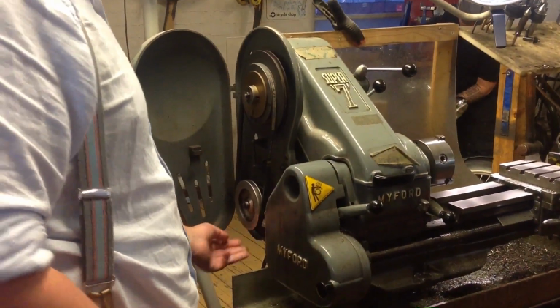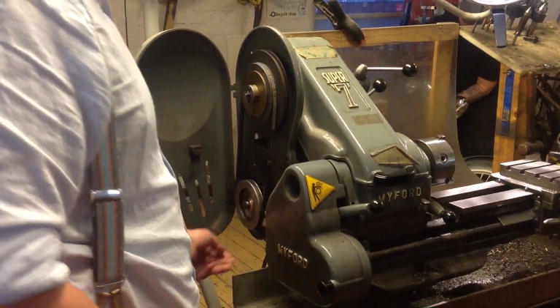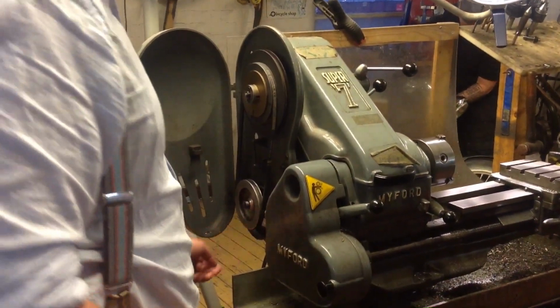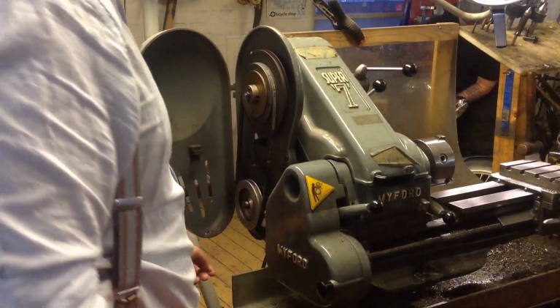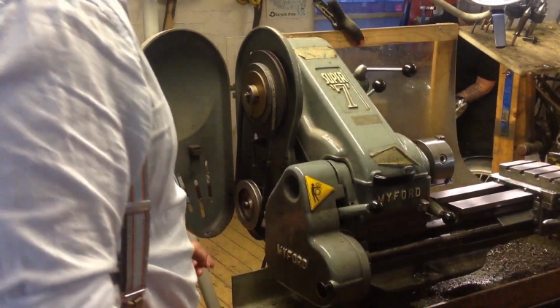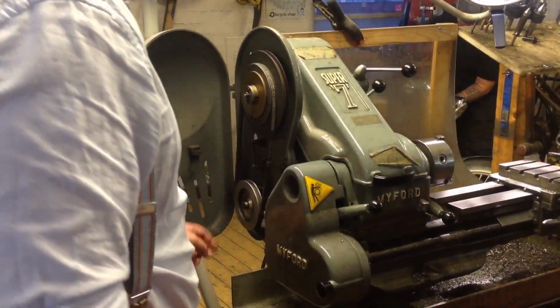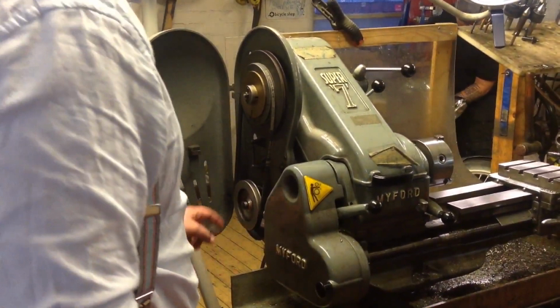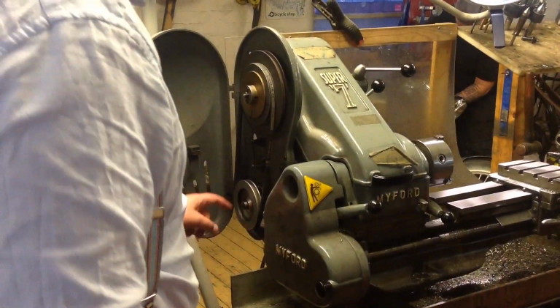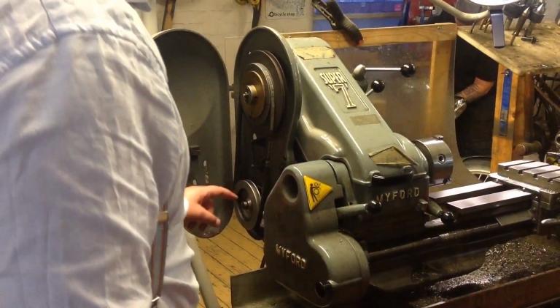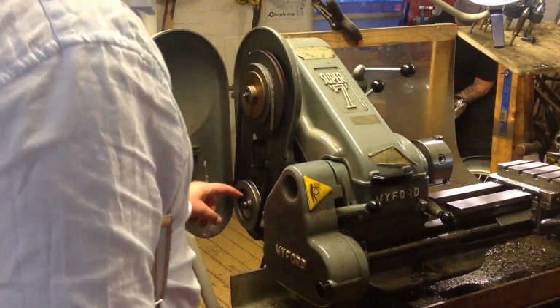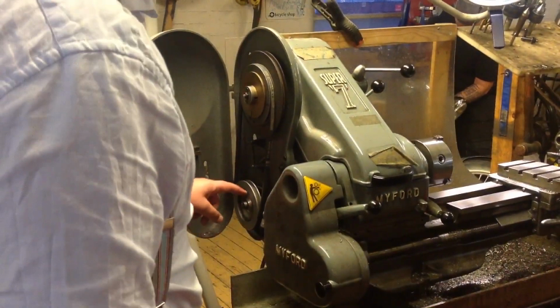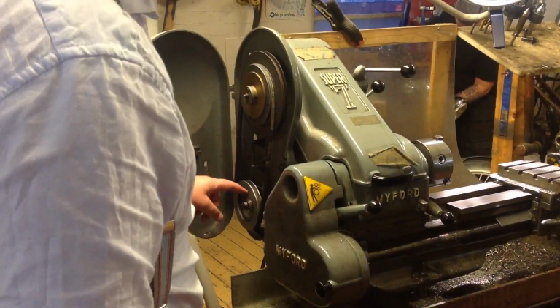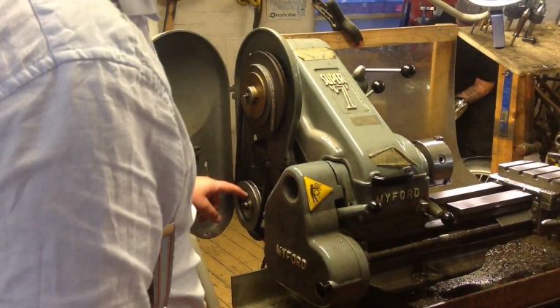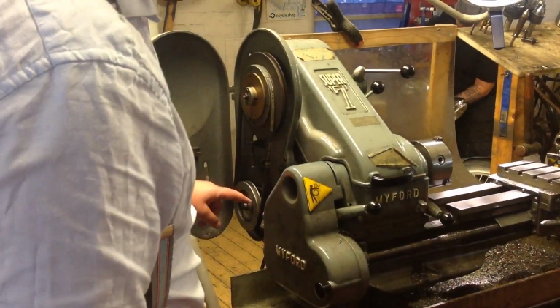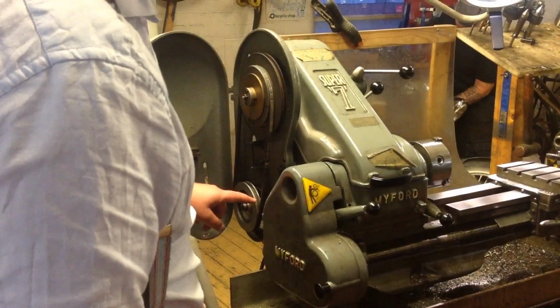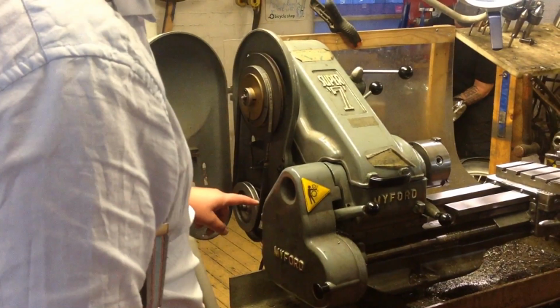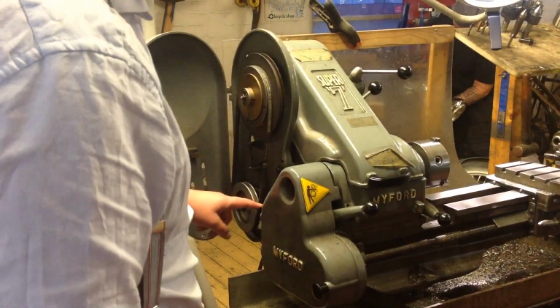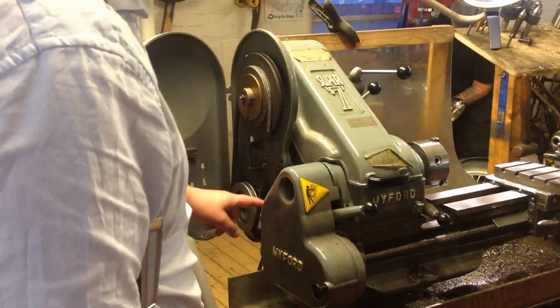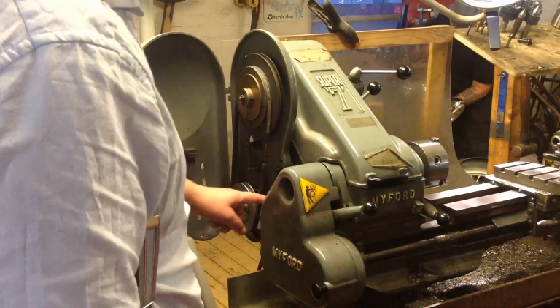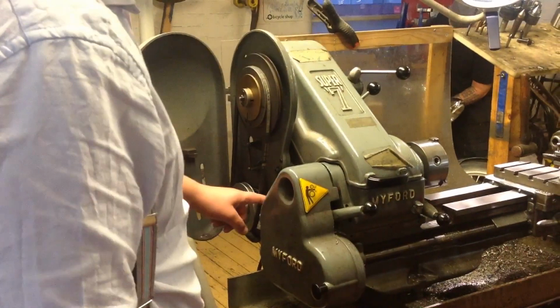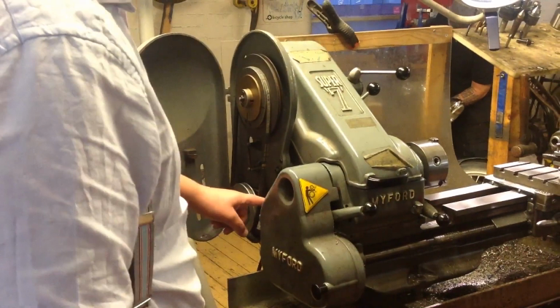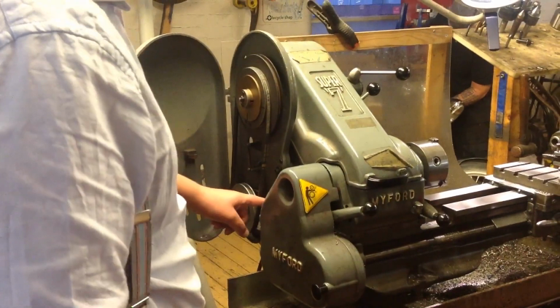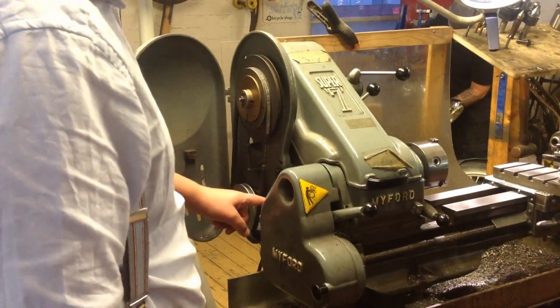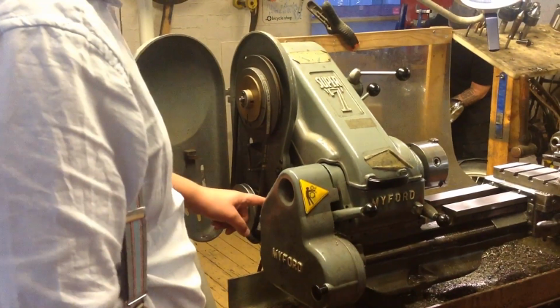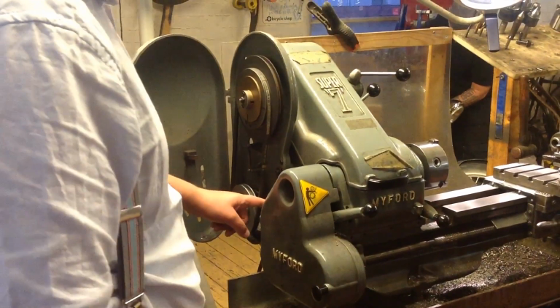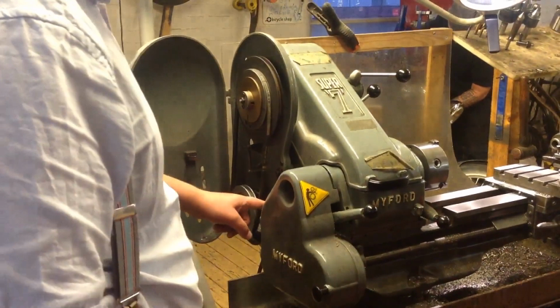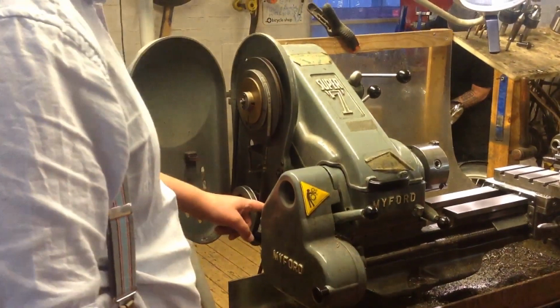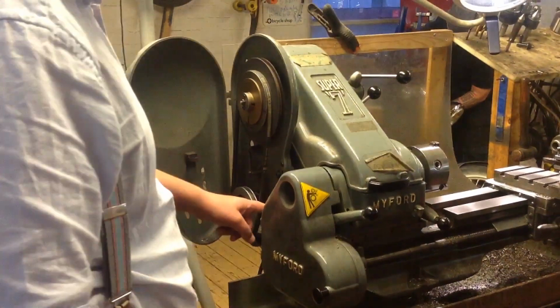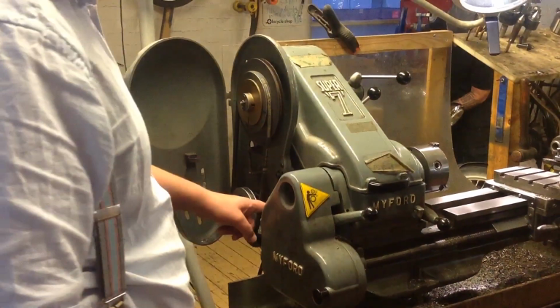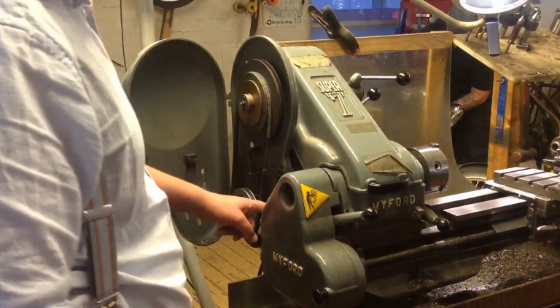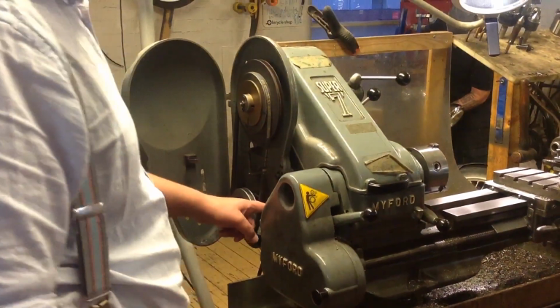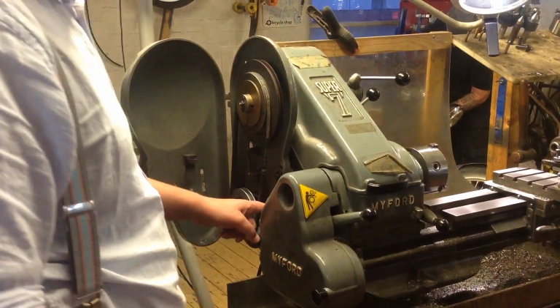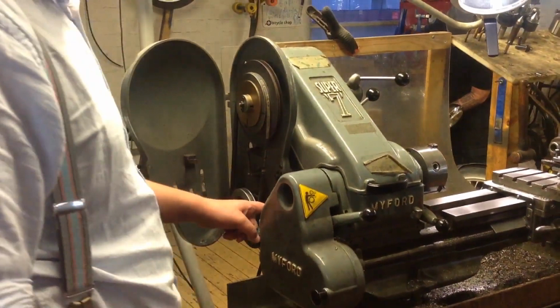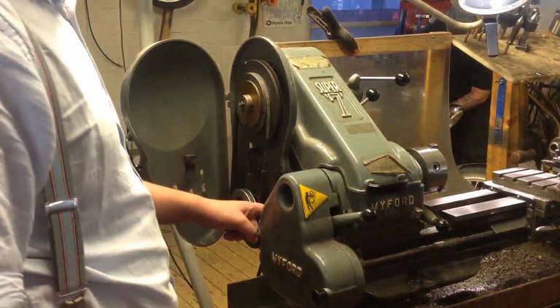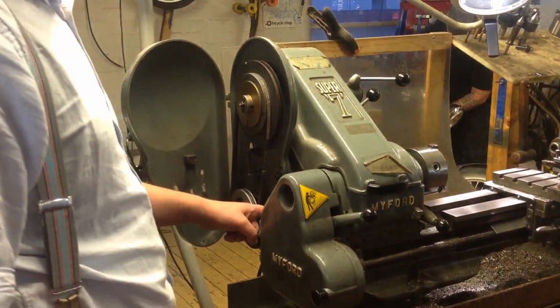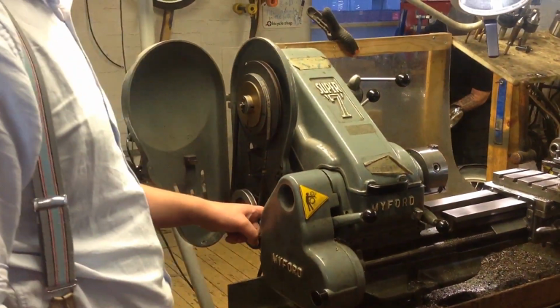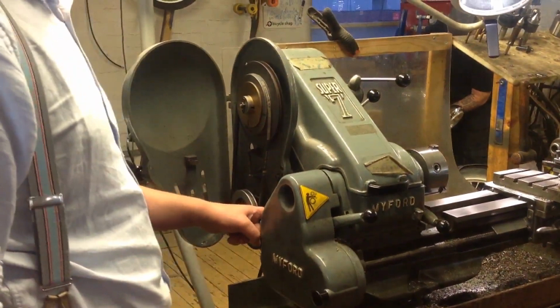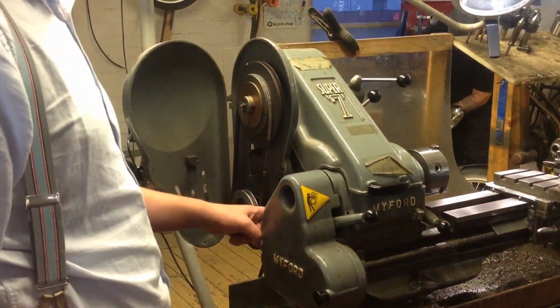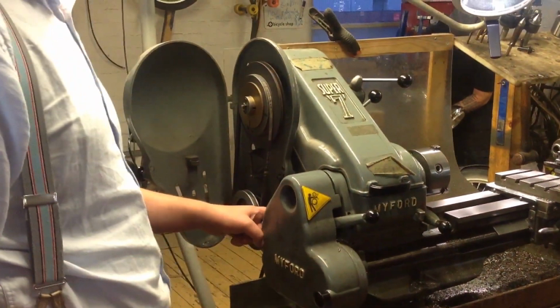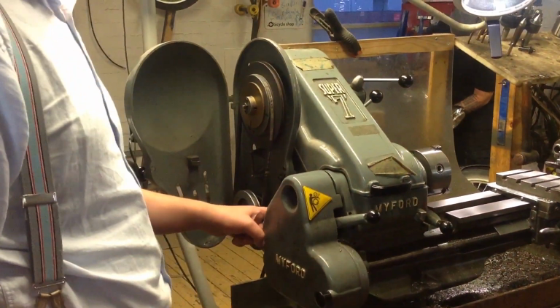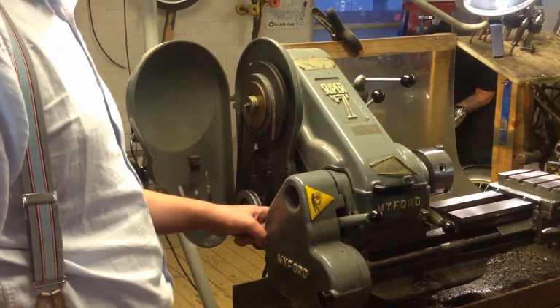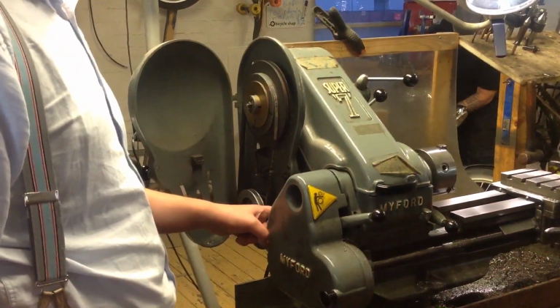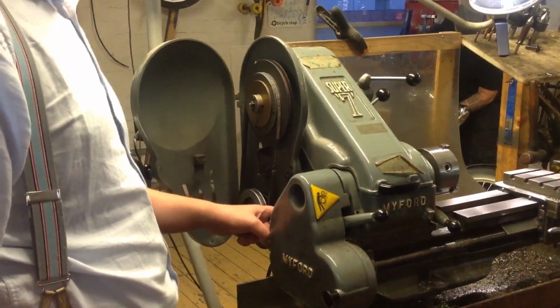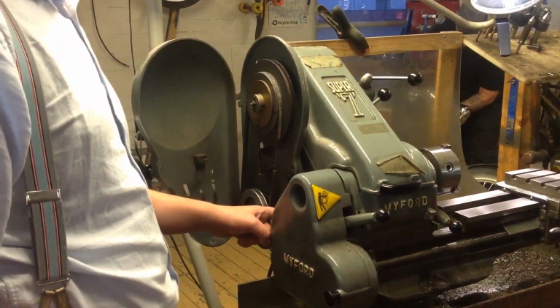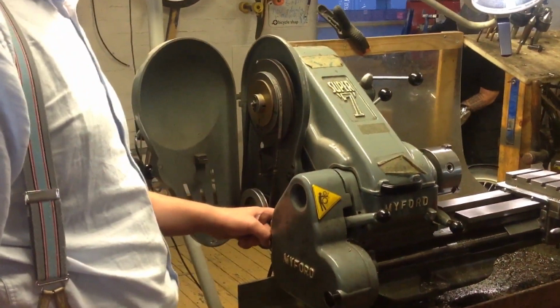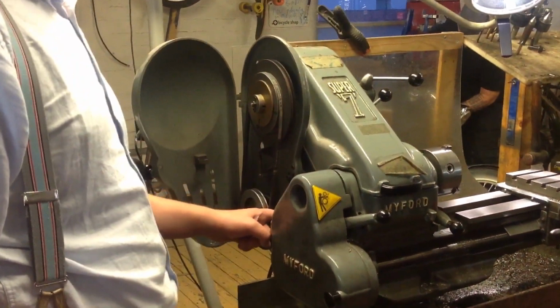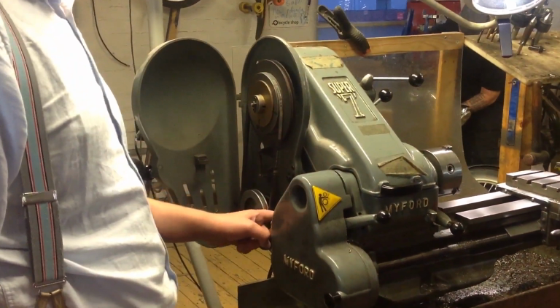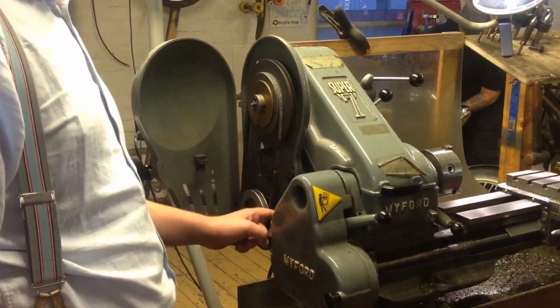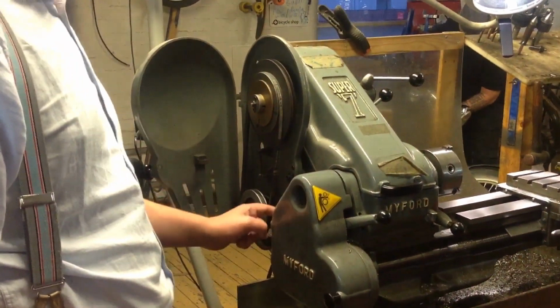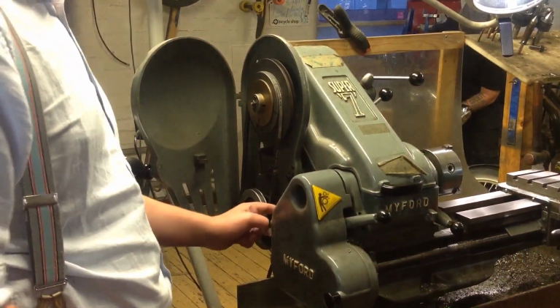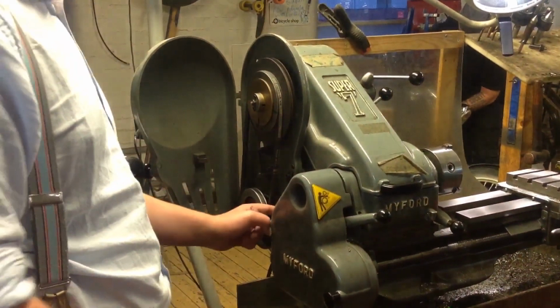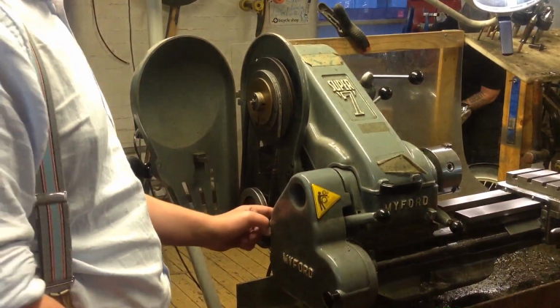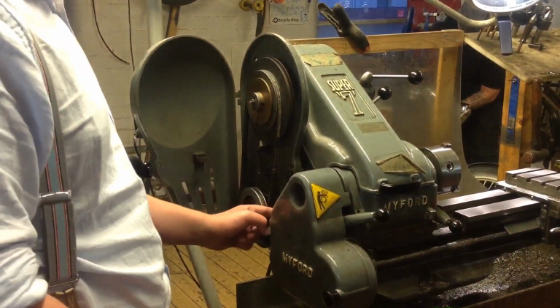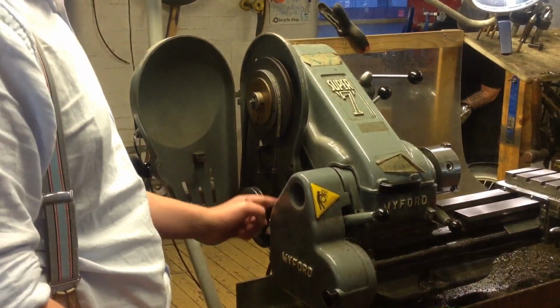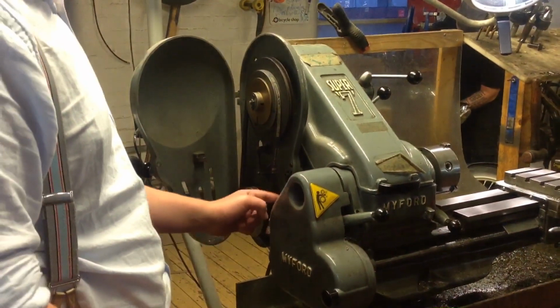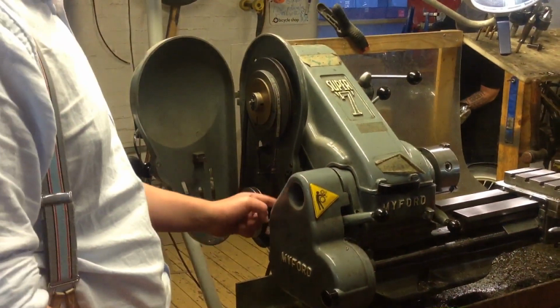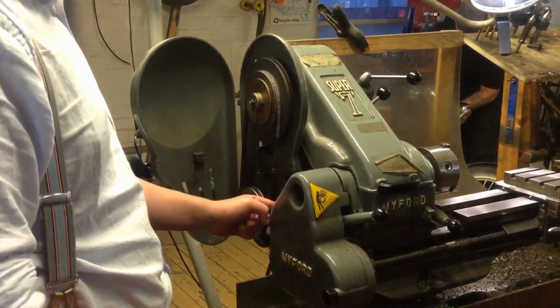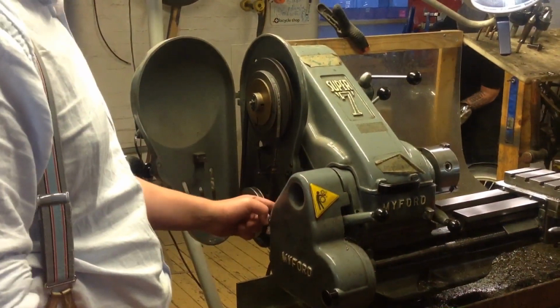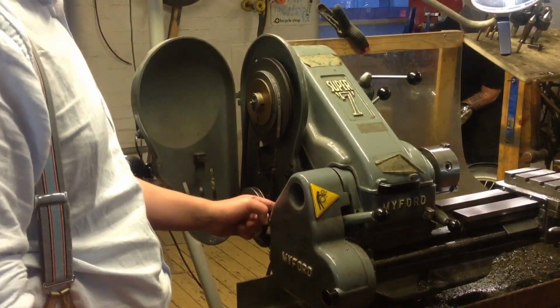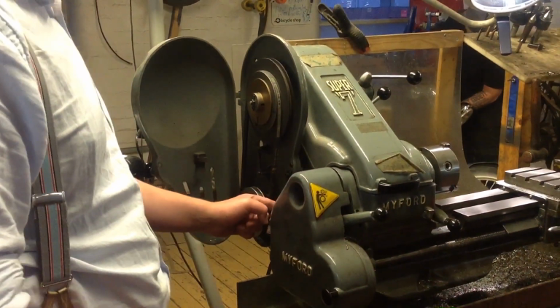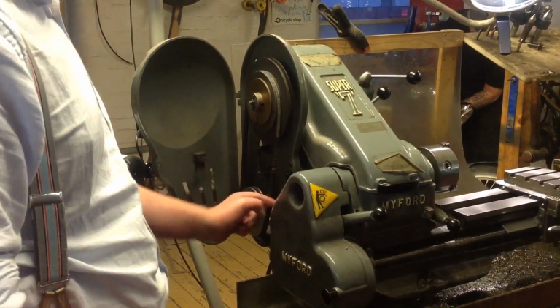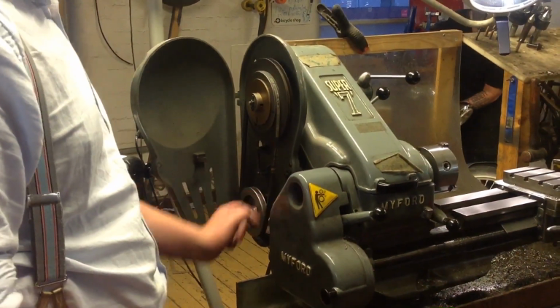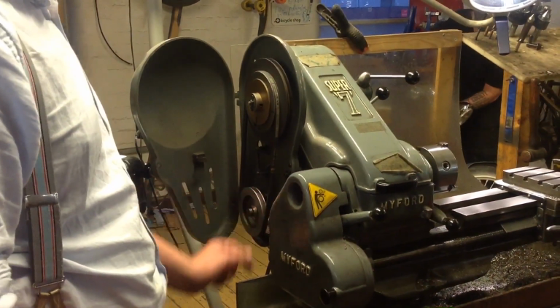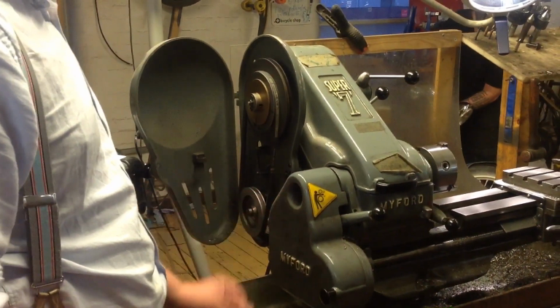There are some oiling points on the motor which are not easily visible. You'll struggle to see them in this video but when you hit the induction I'll show you where they are.